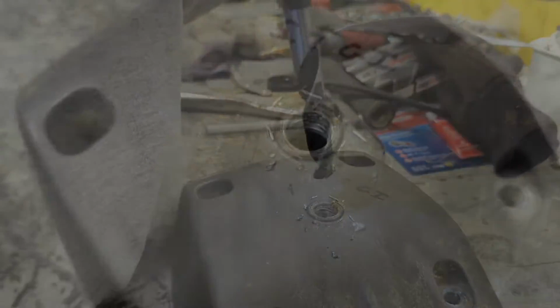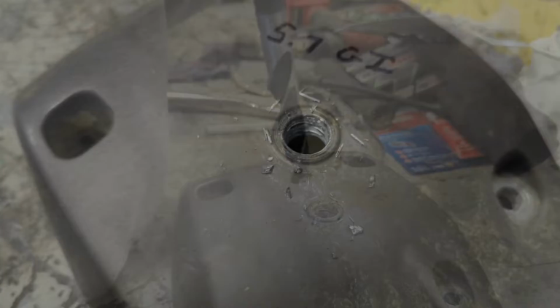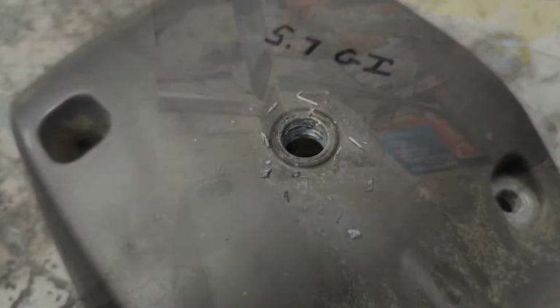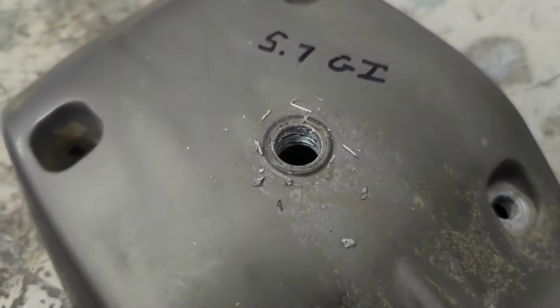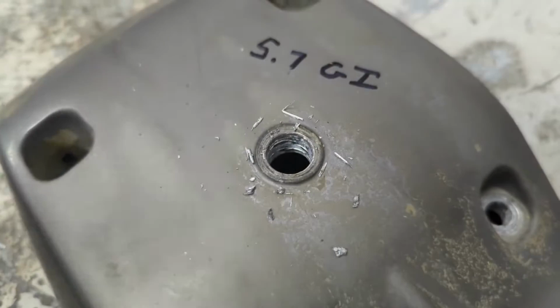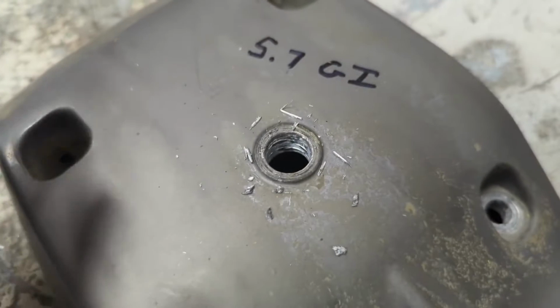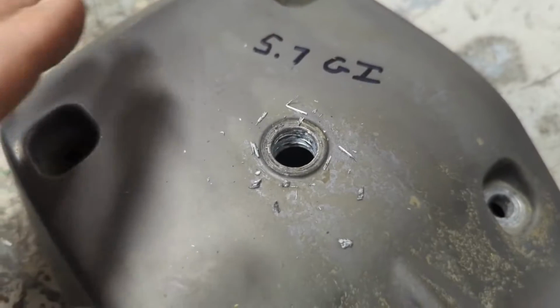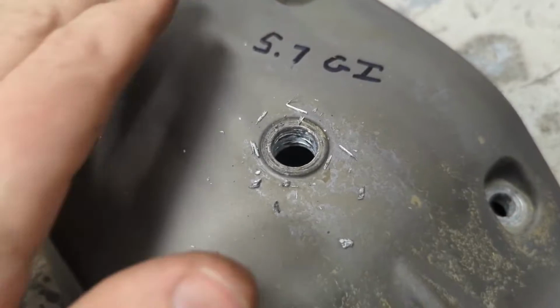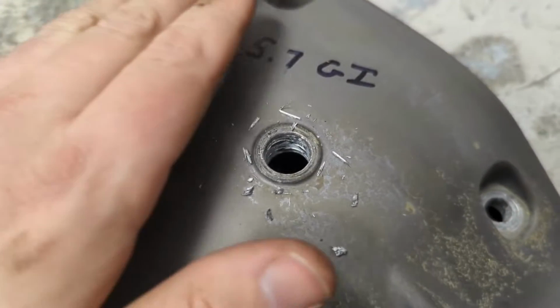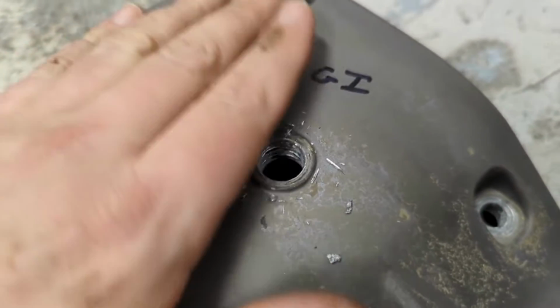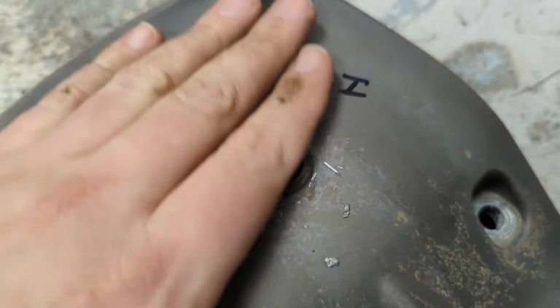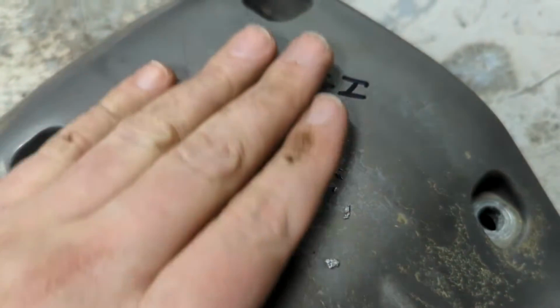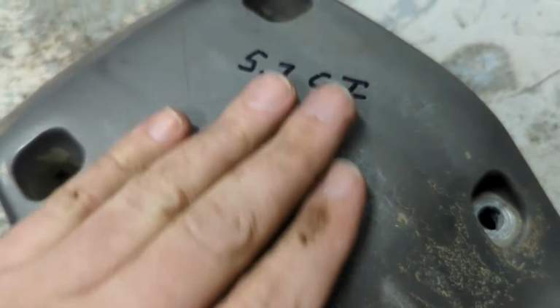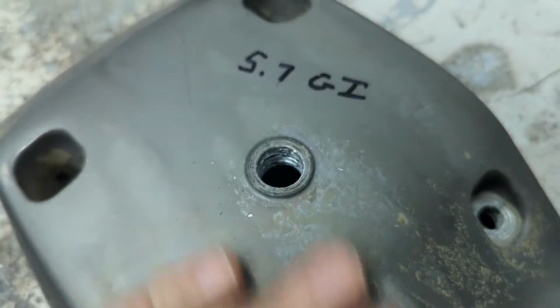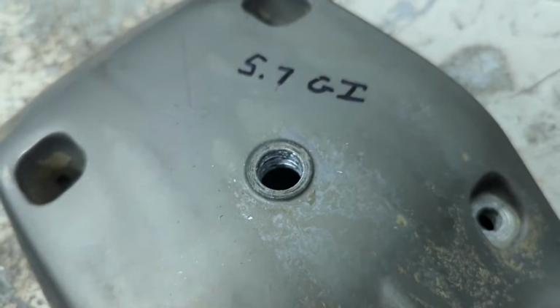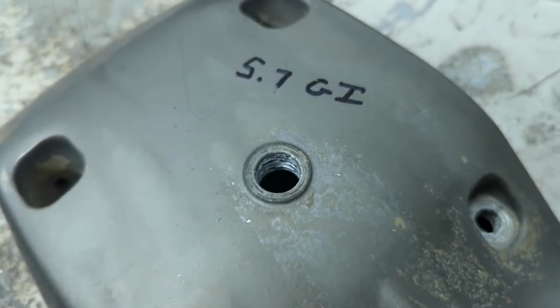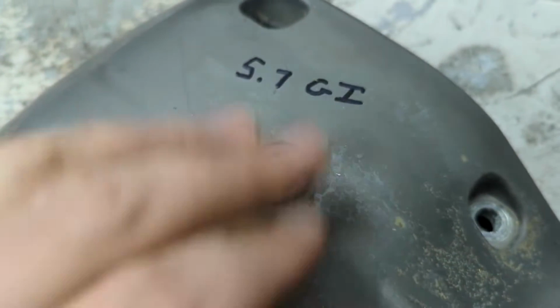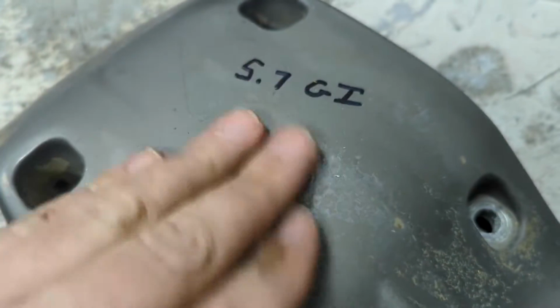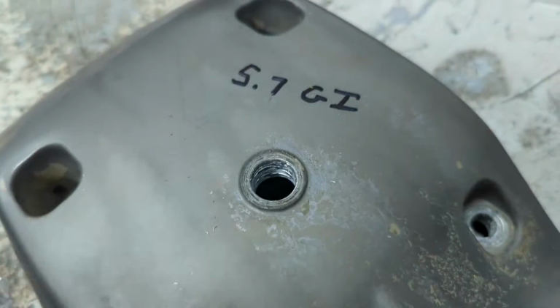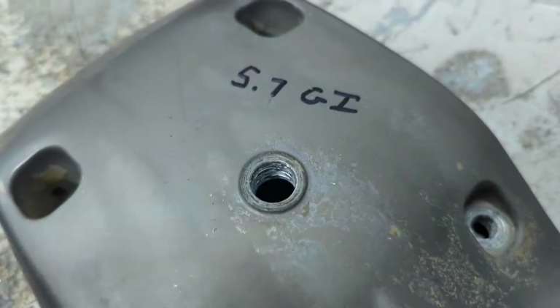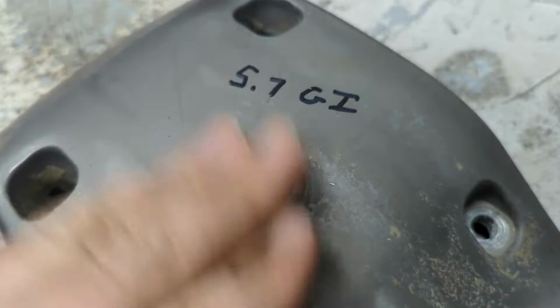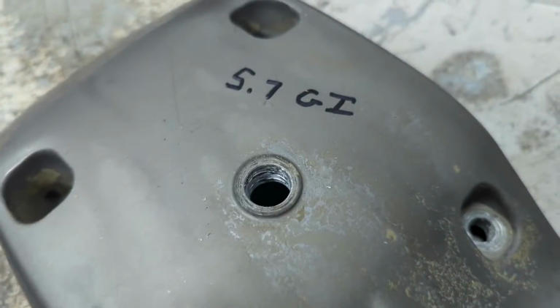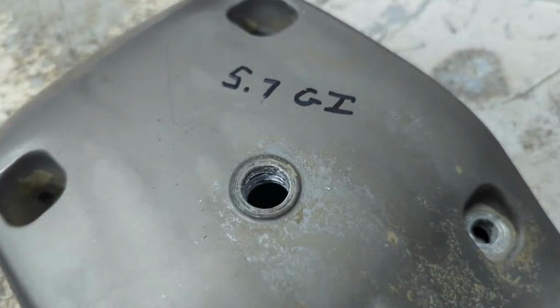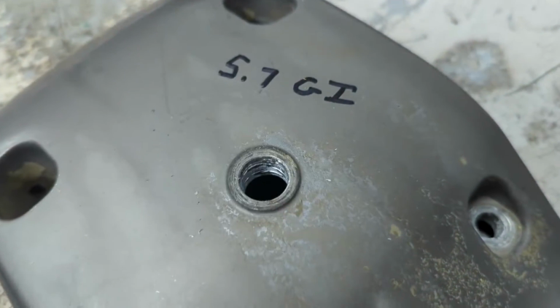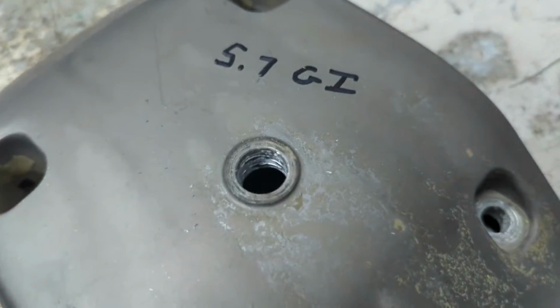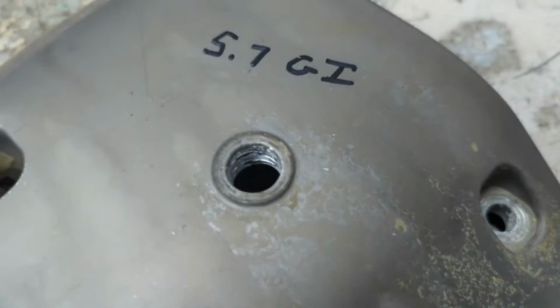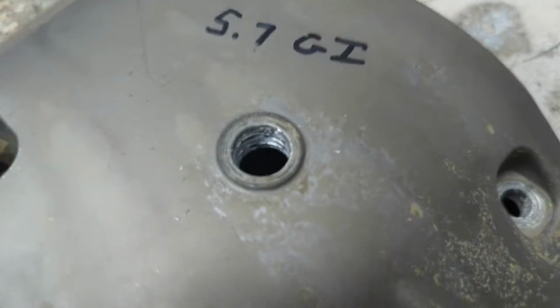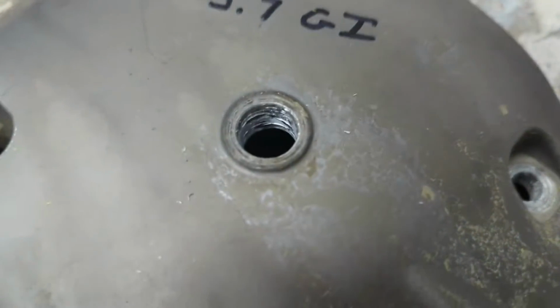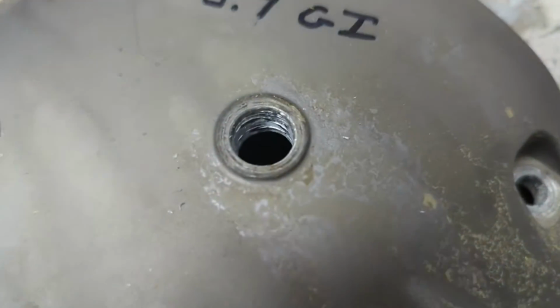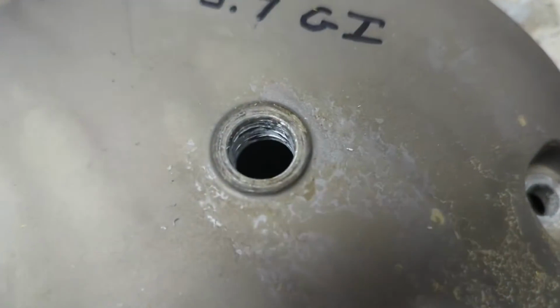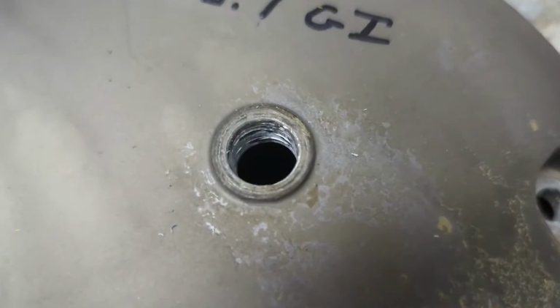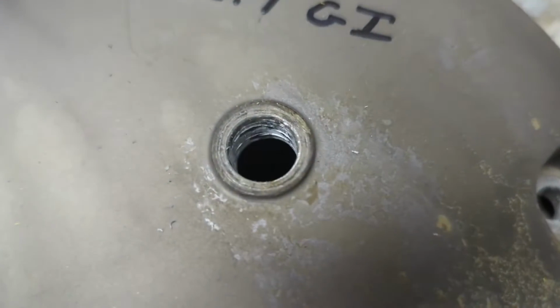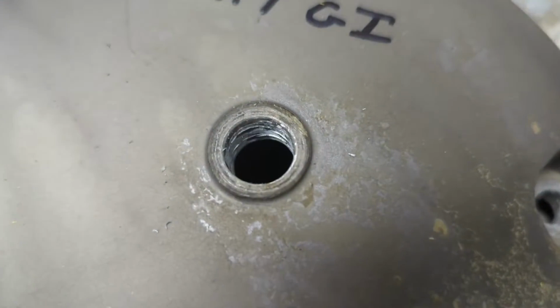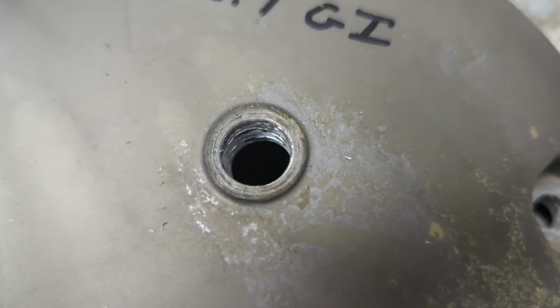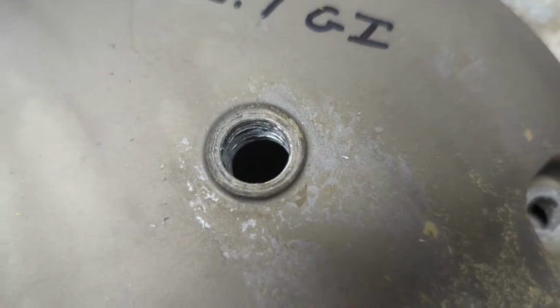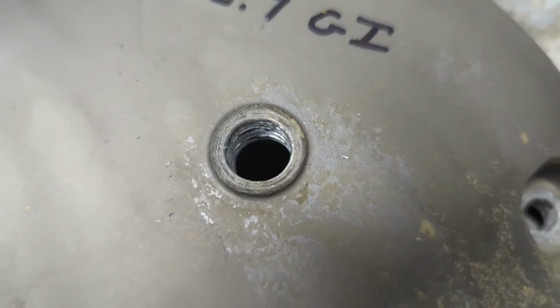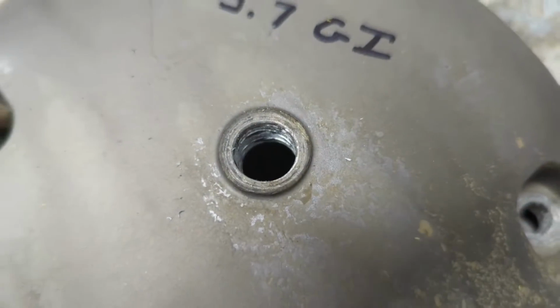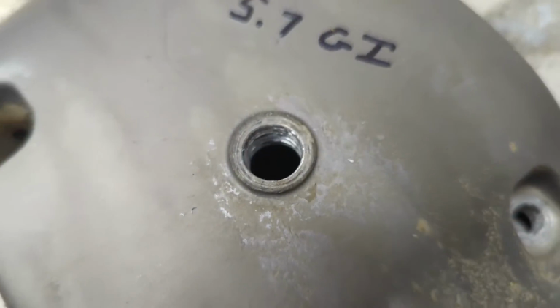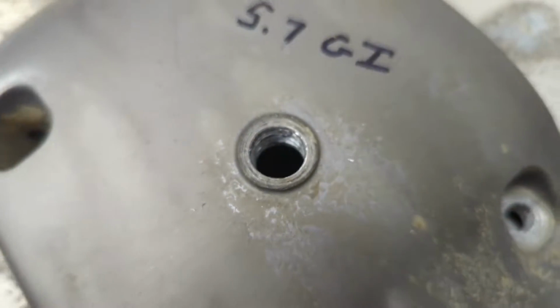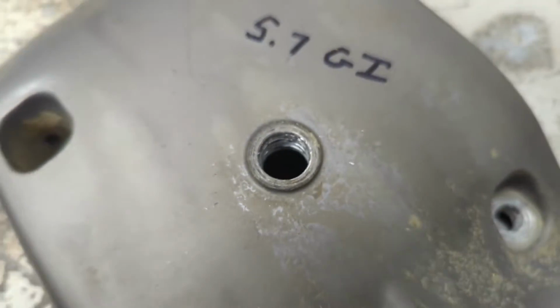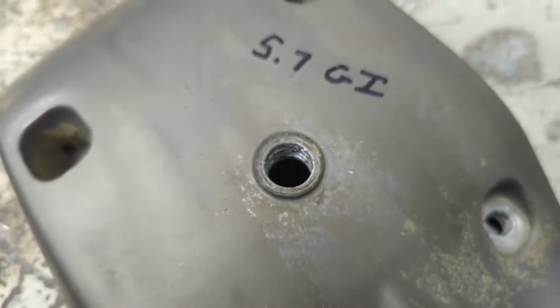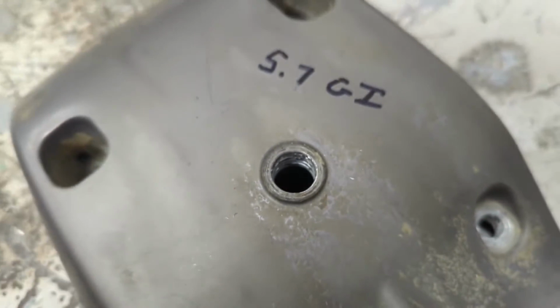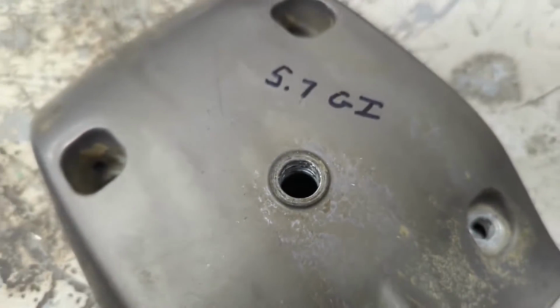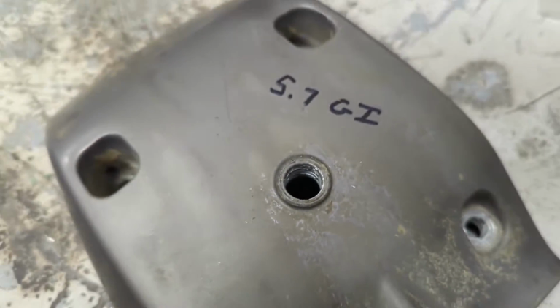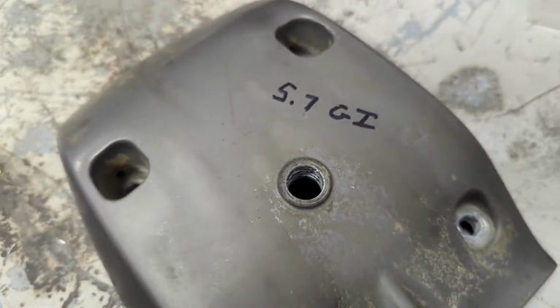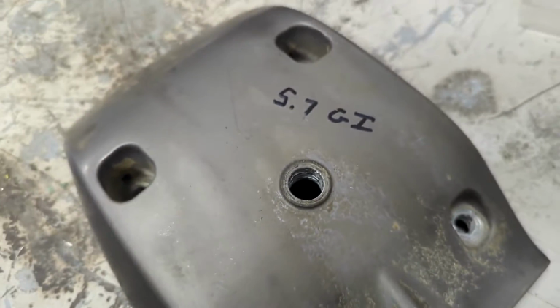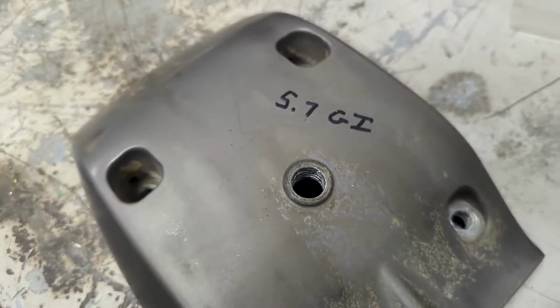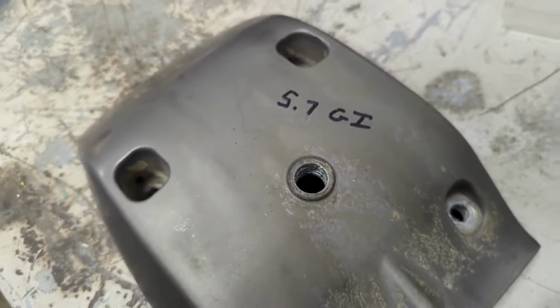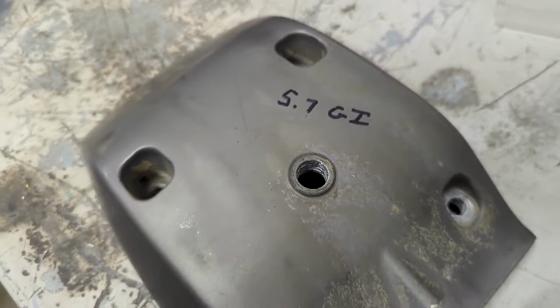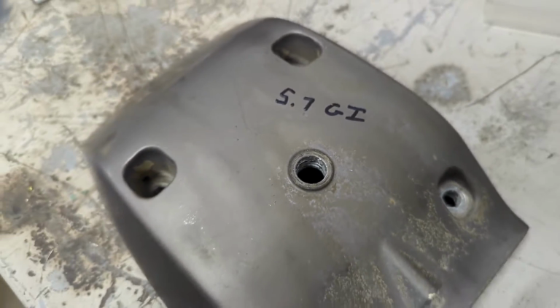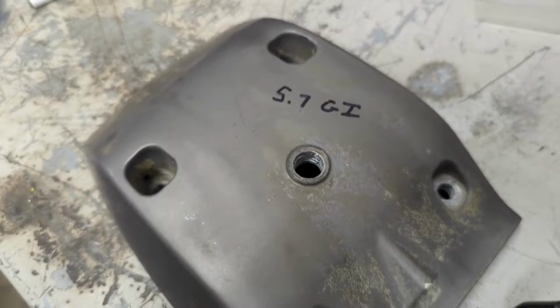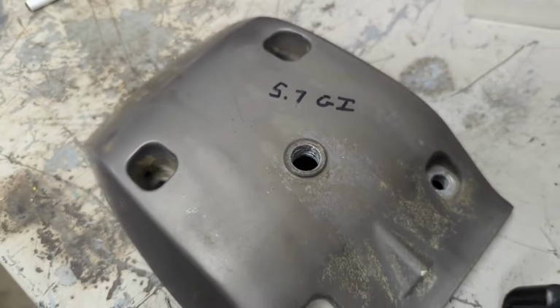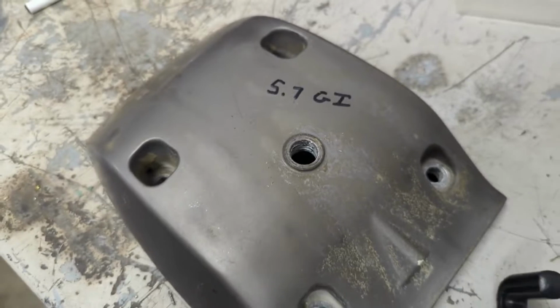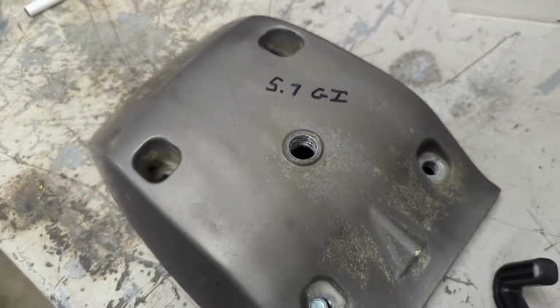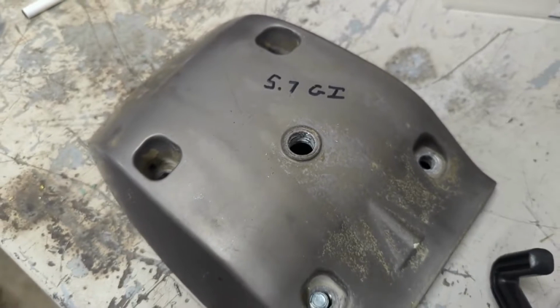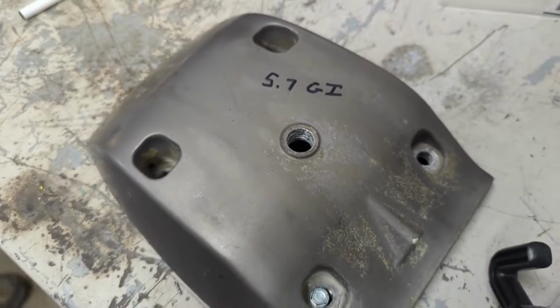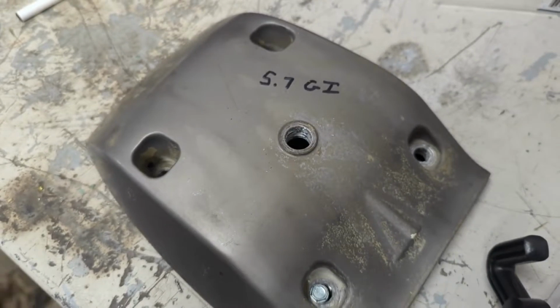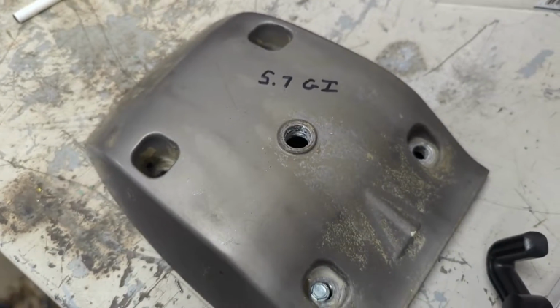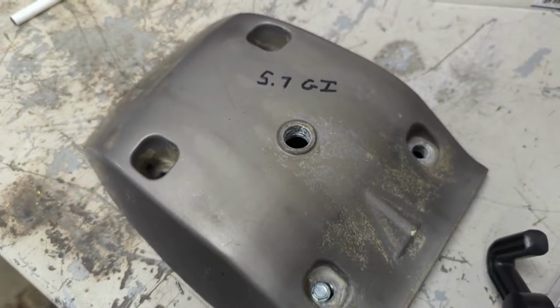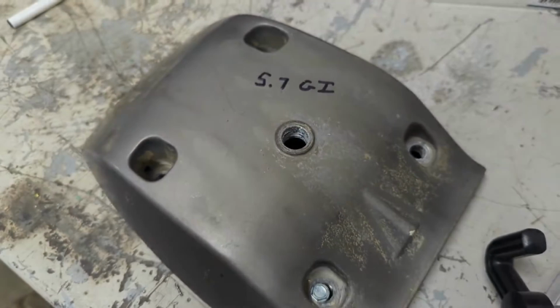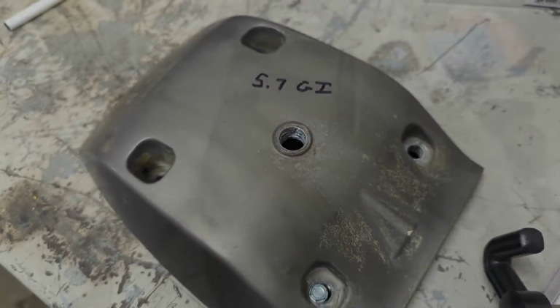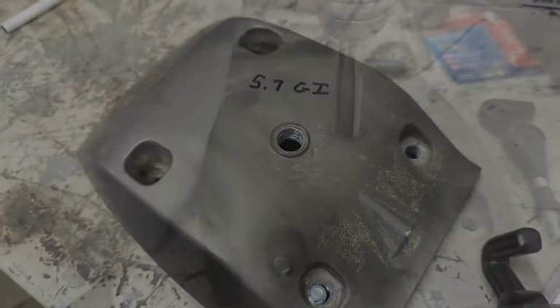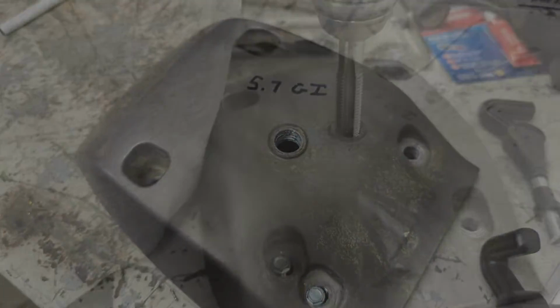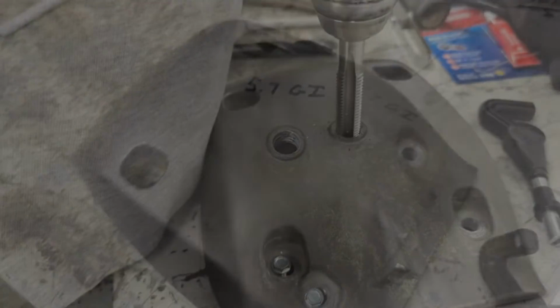We got our hole through here — not a super convenient way to do it, but got it sorted. Now we'll try the tap.